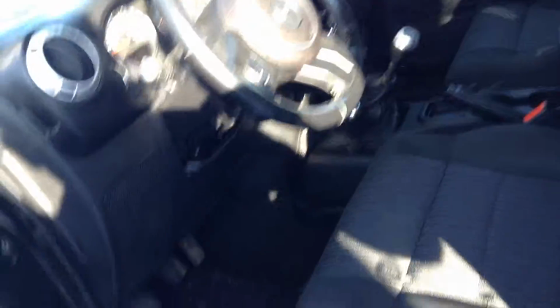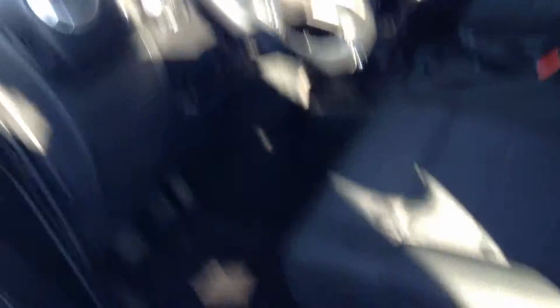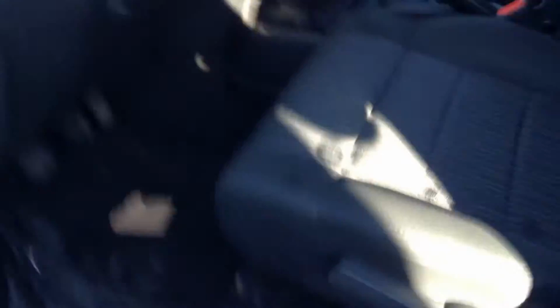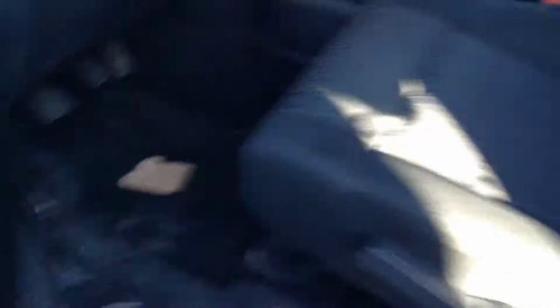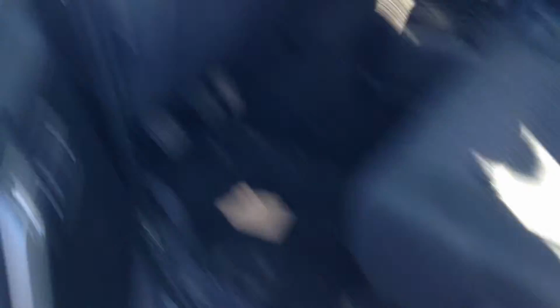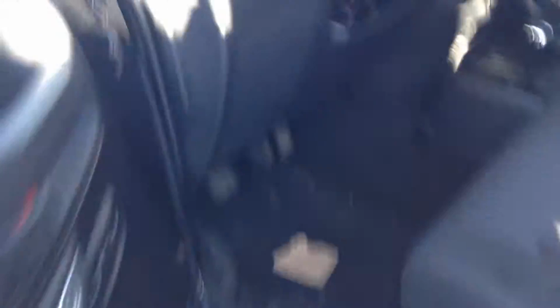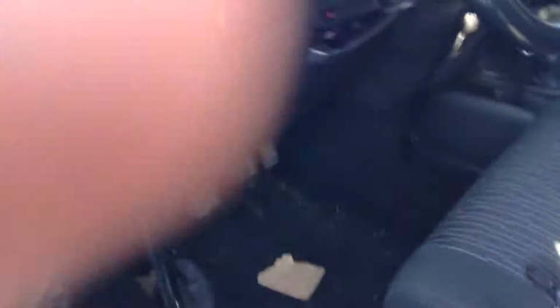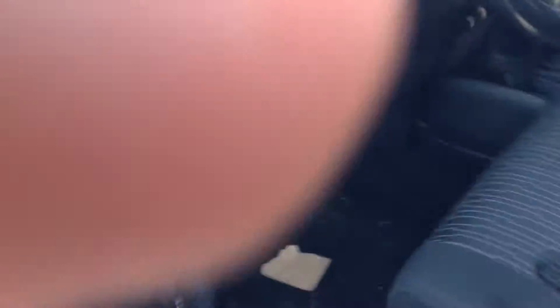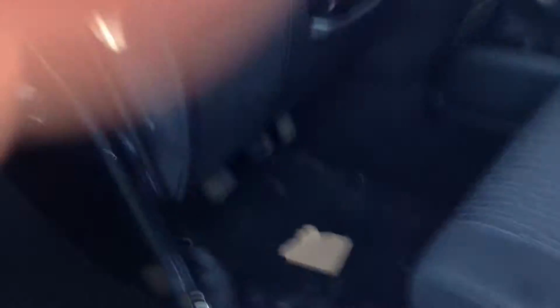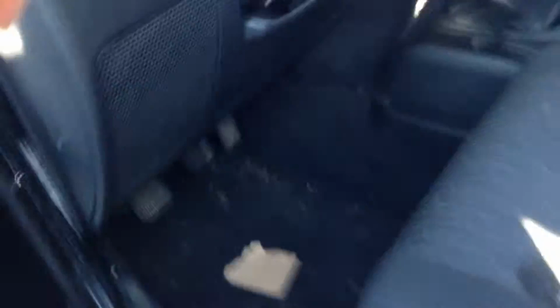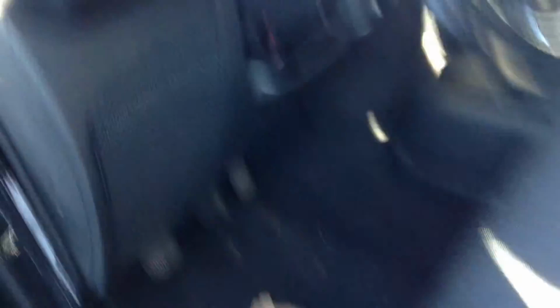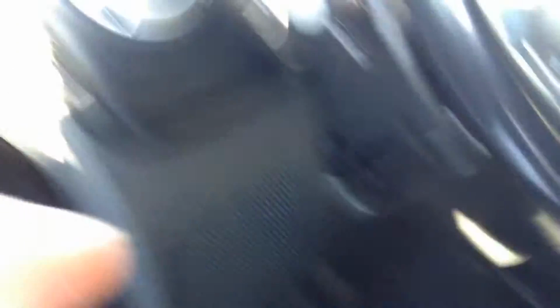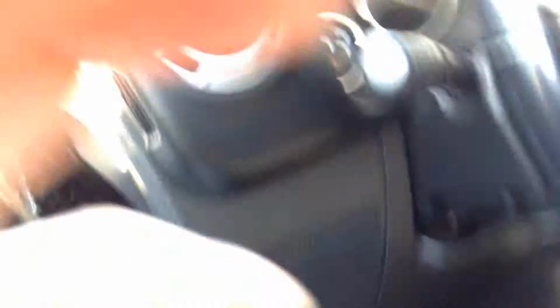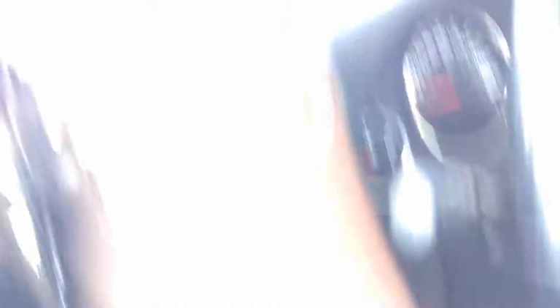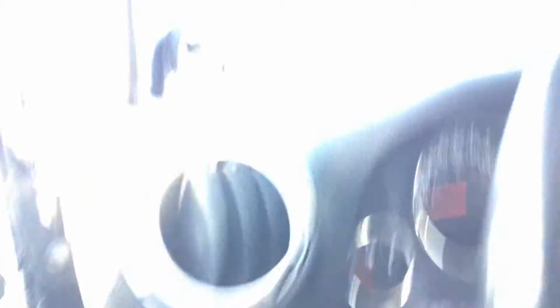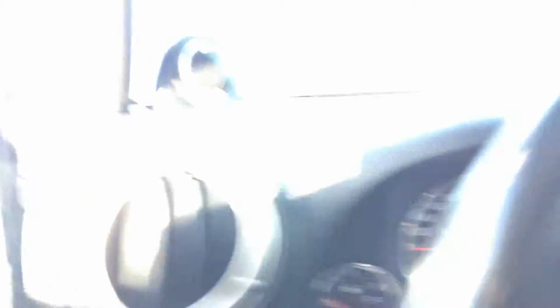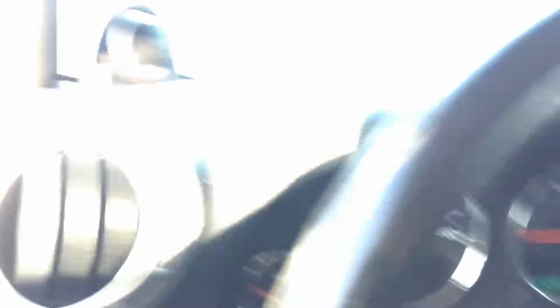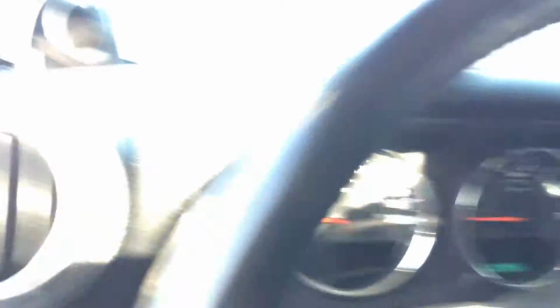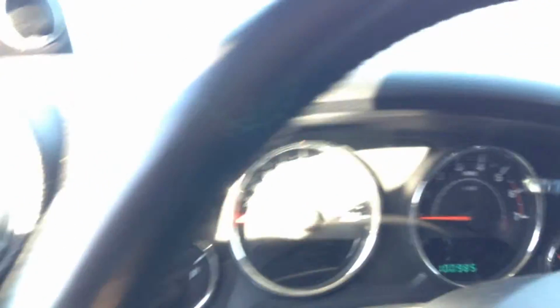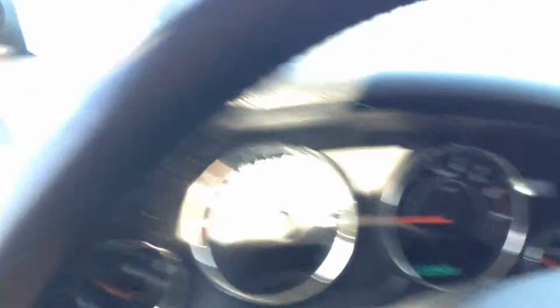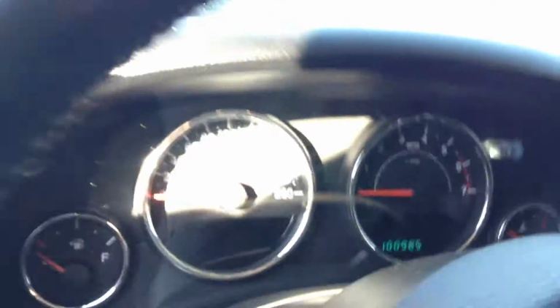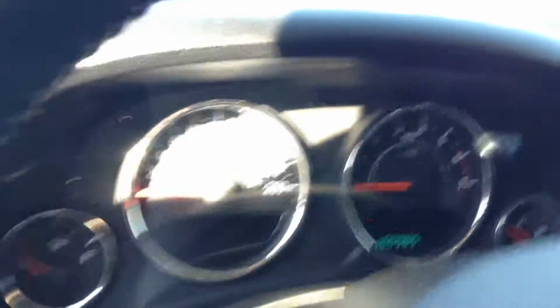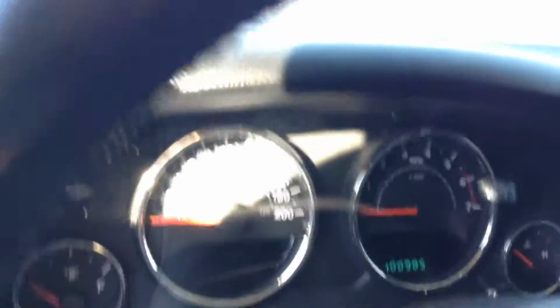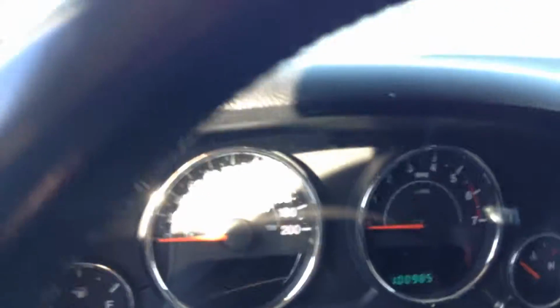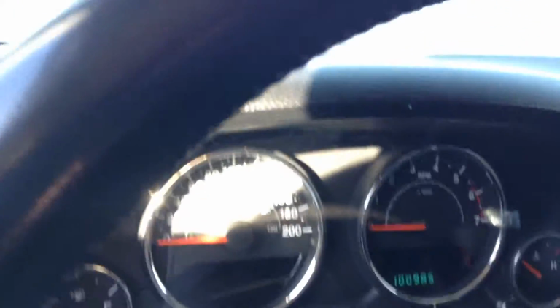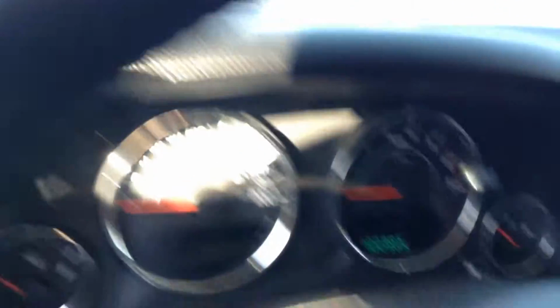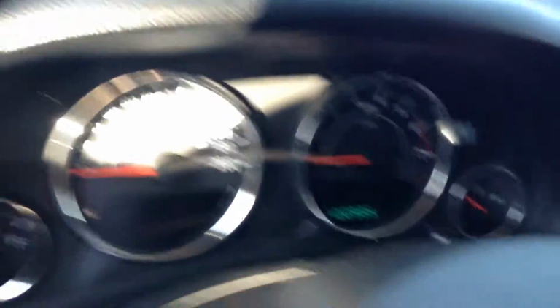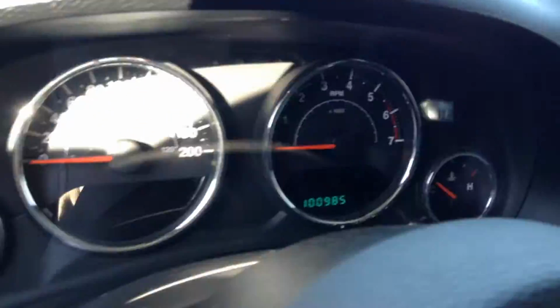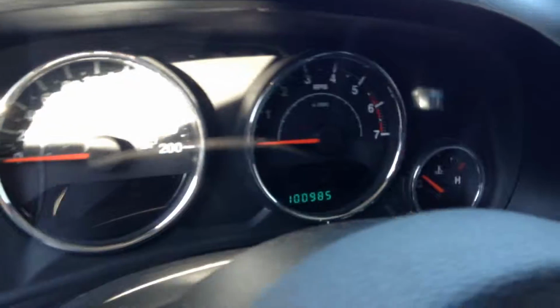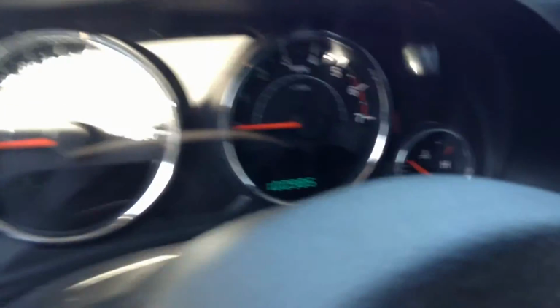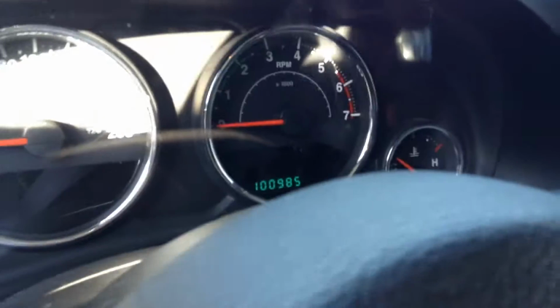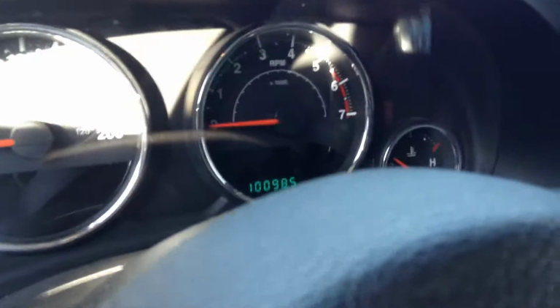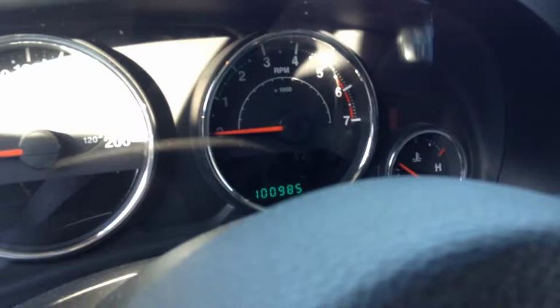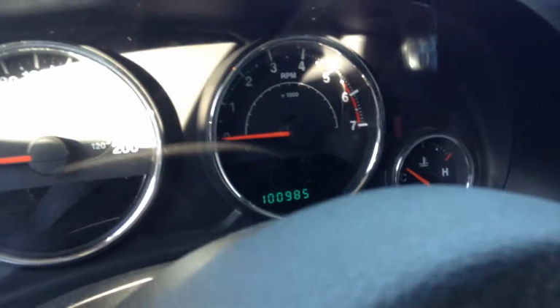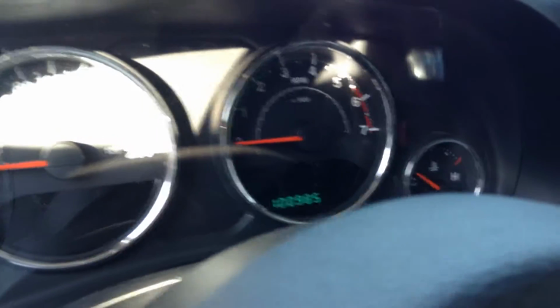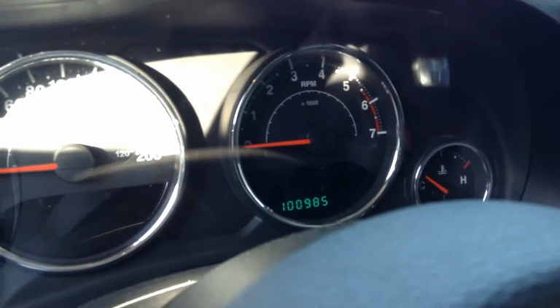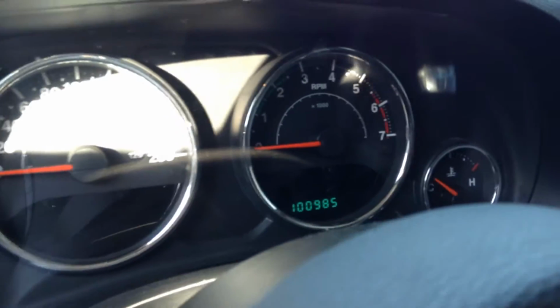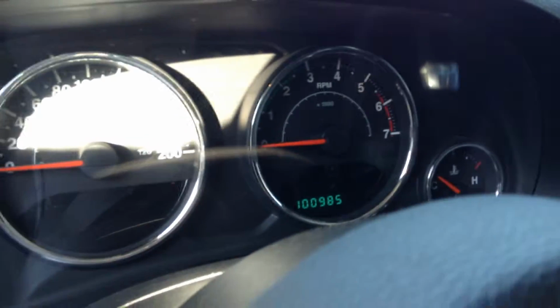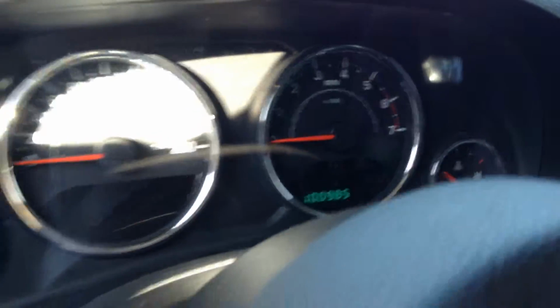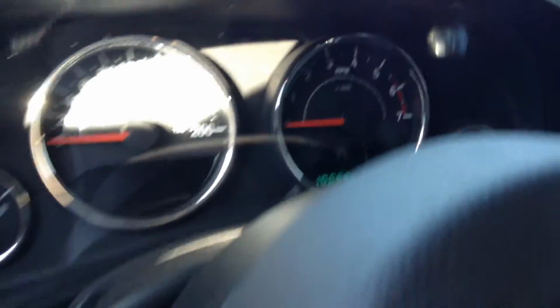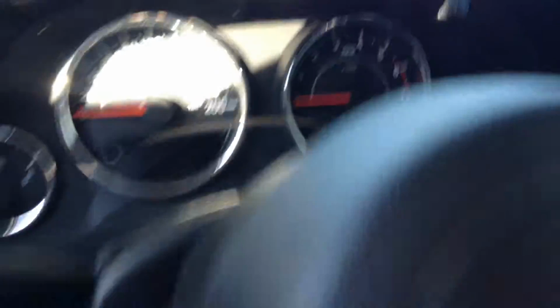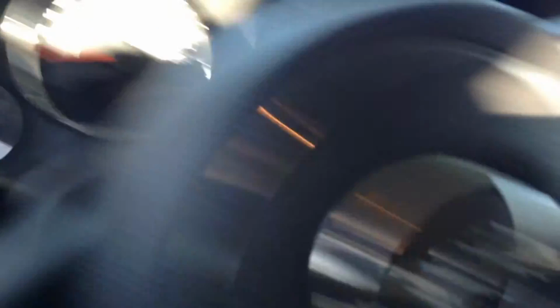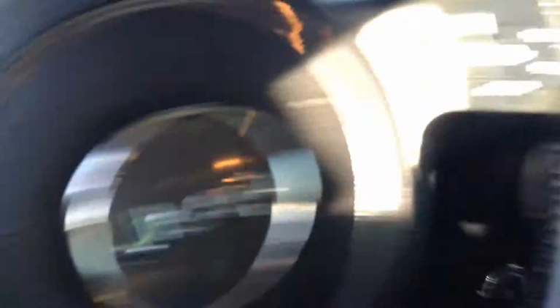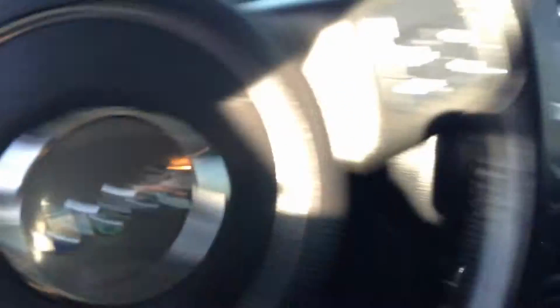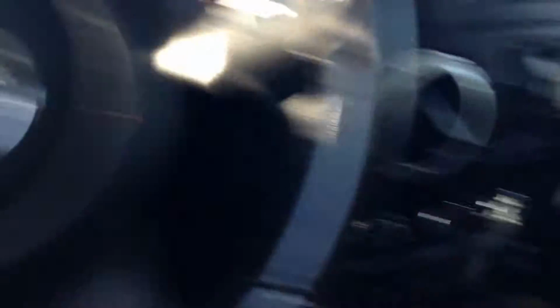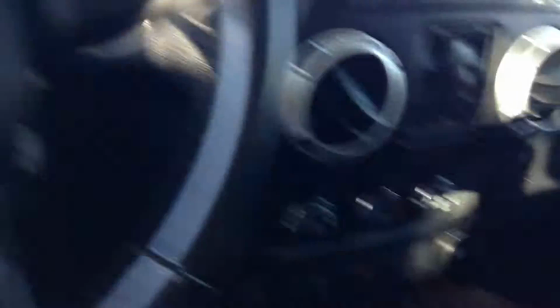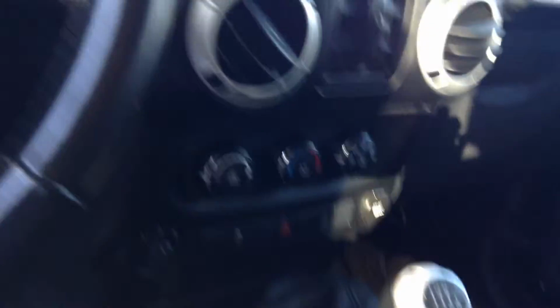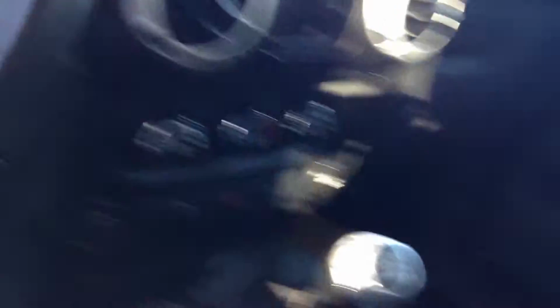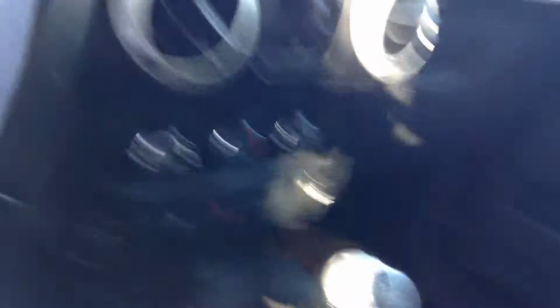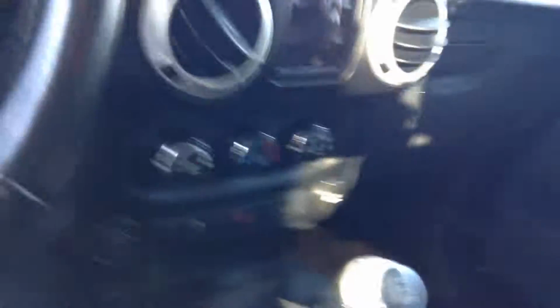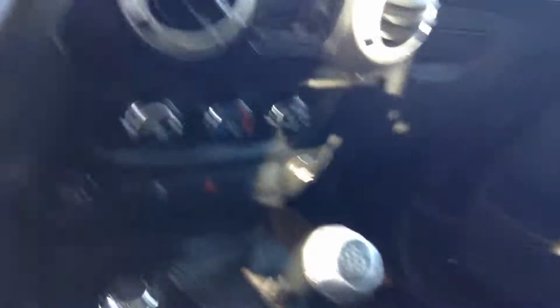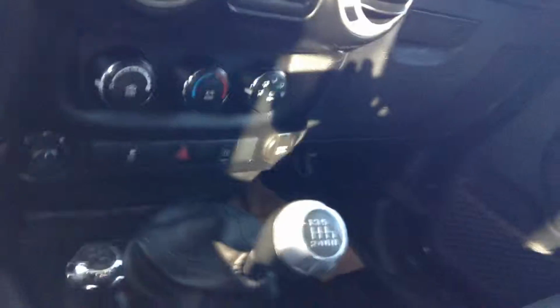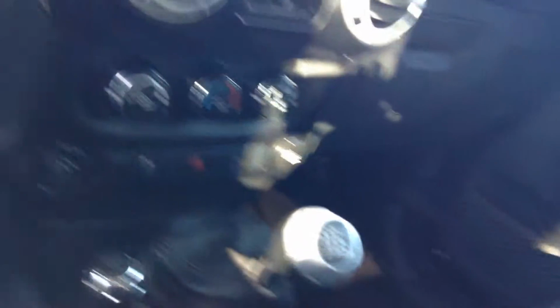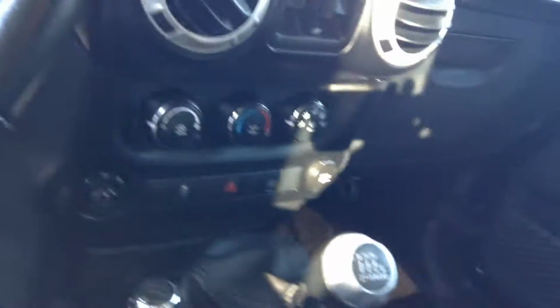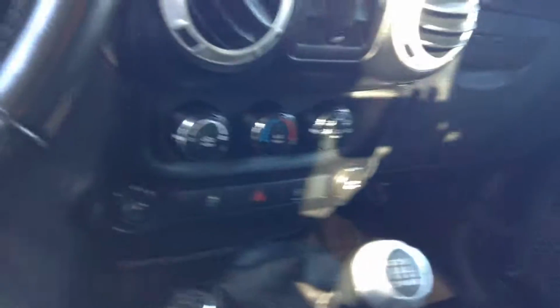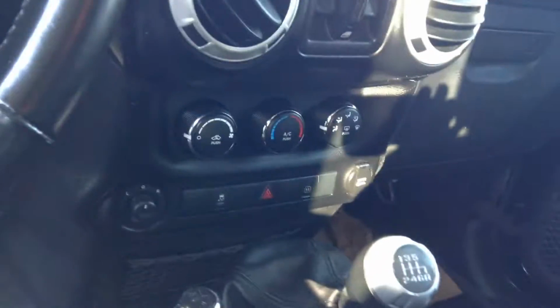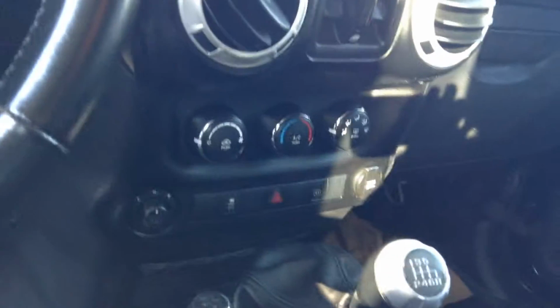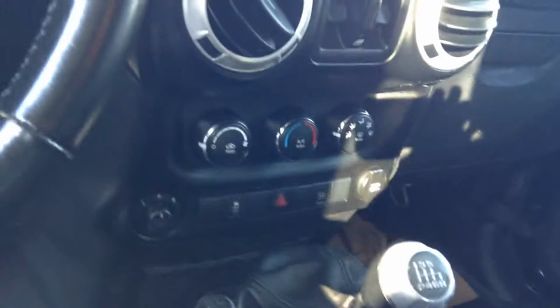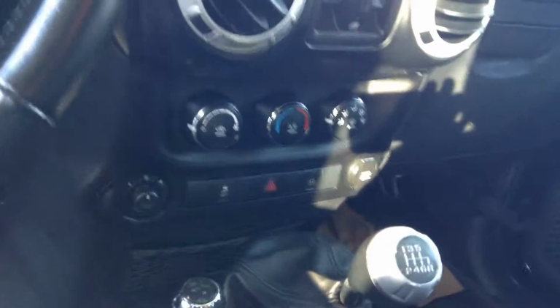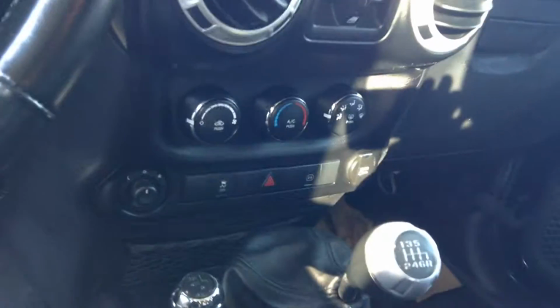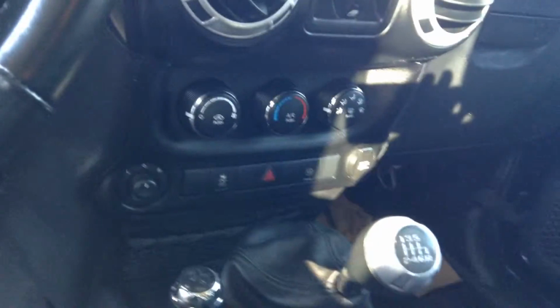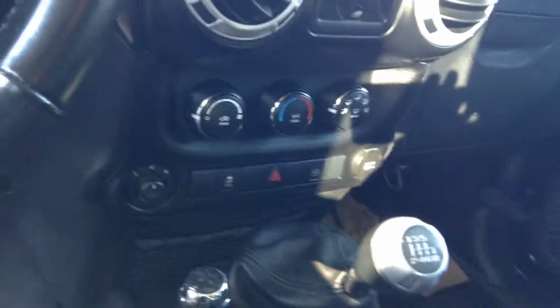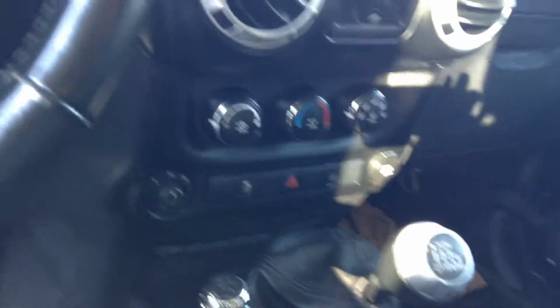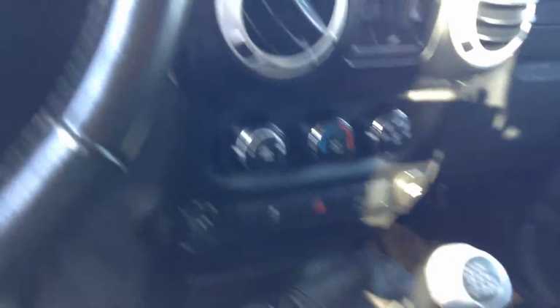When you come on the inside, as you can see, it's got 100,000 kilometers on it. It's a six-speed transmission.